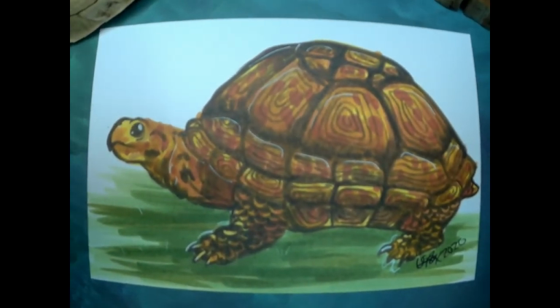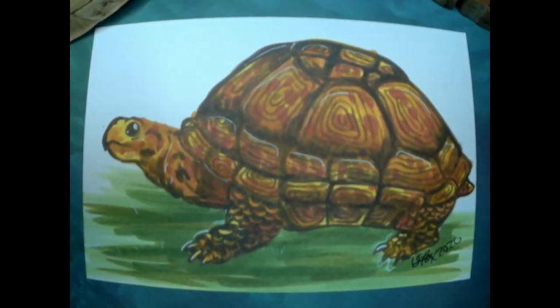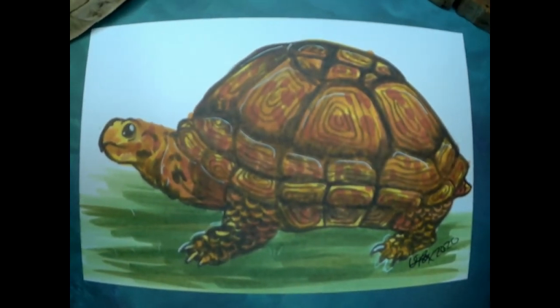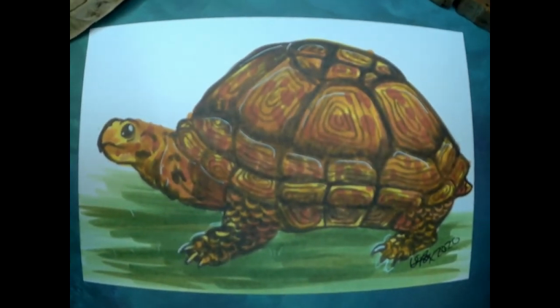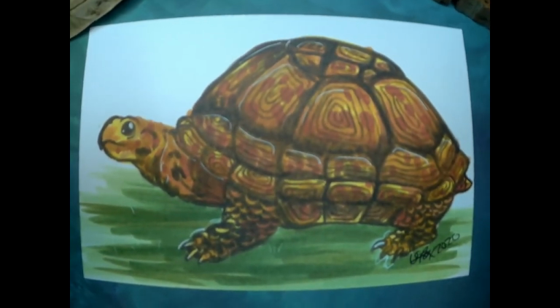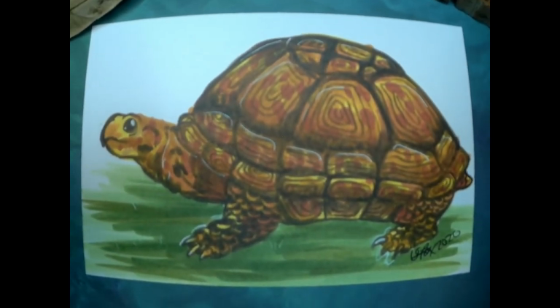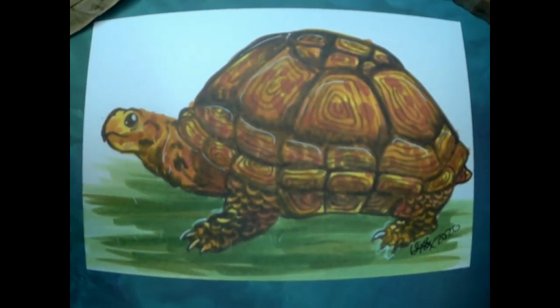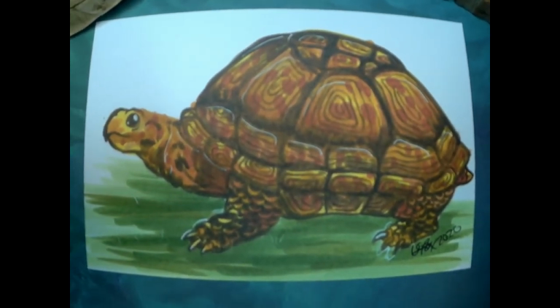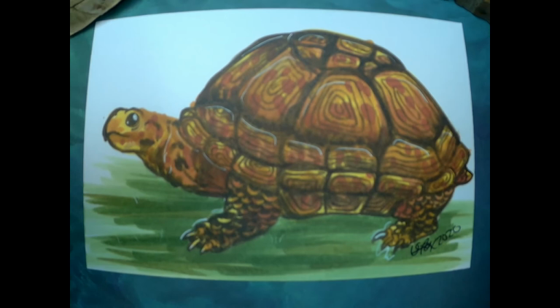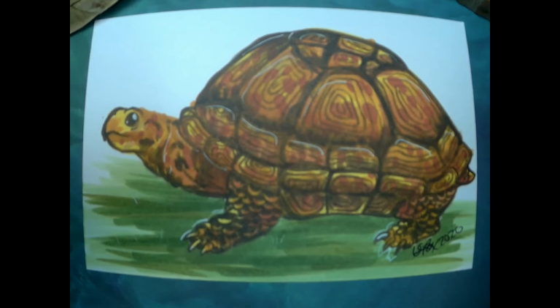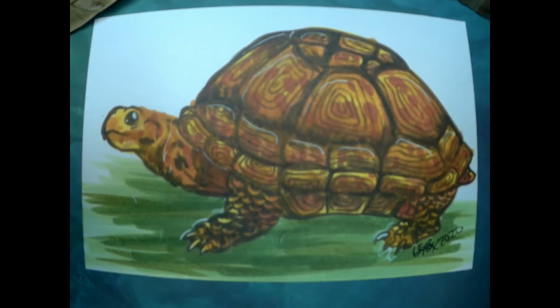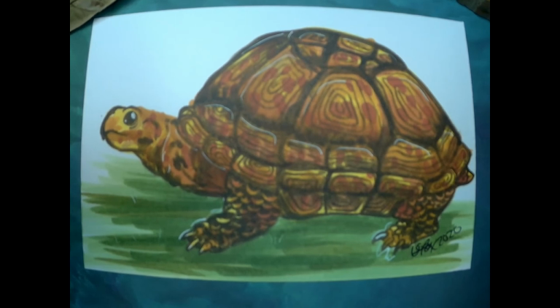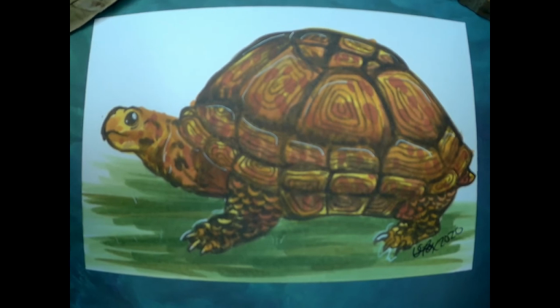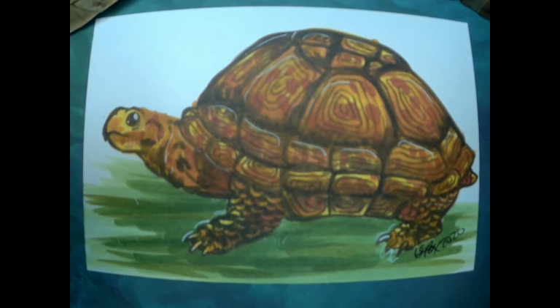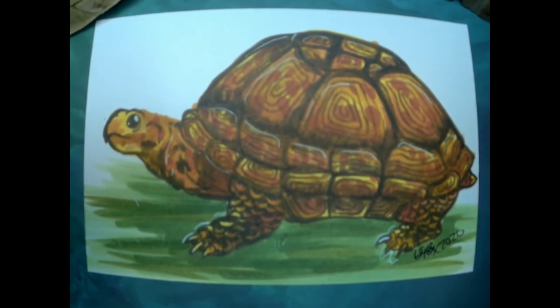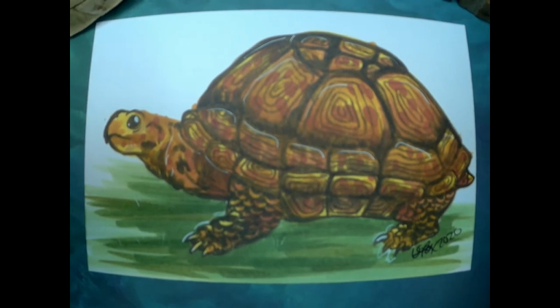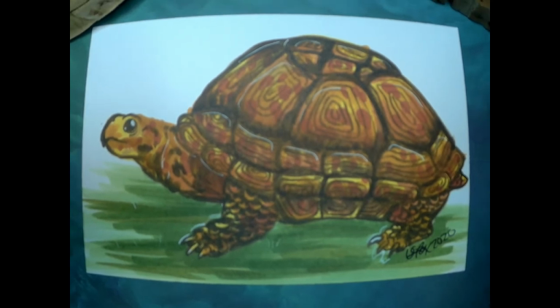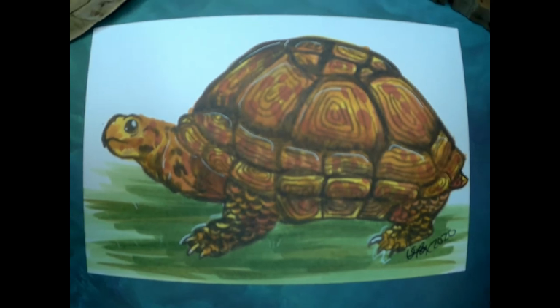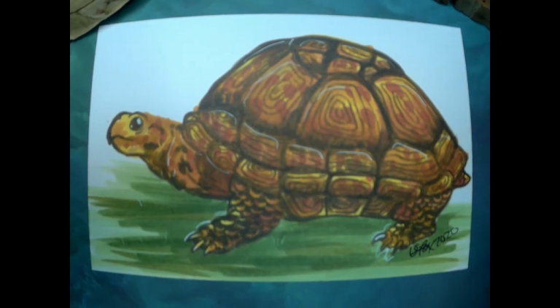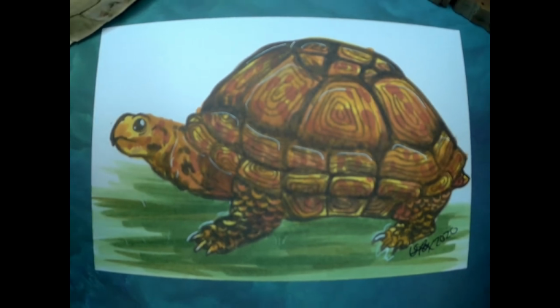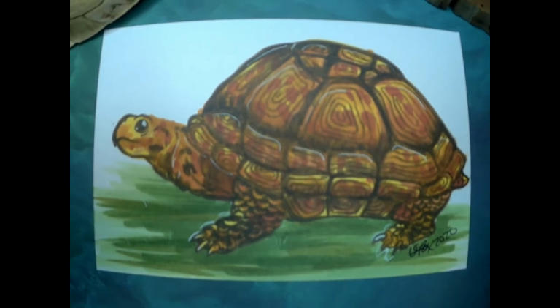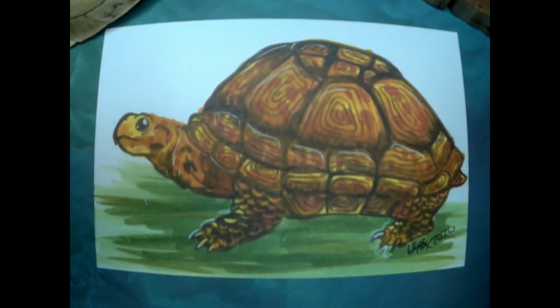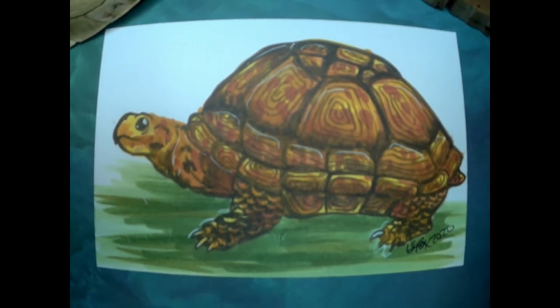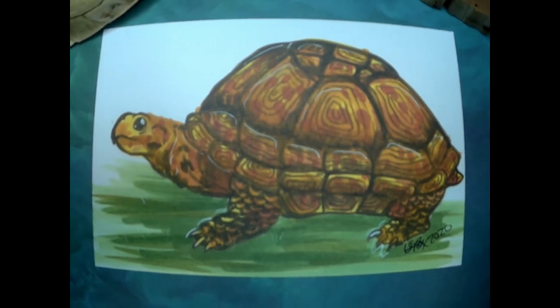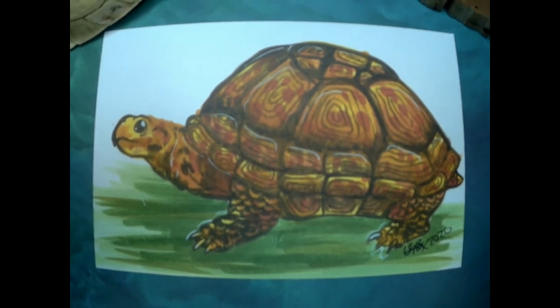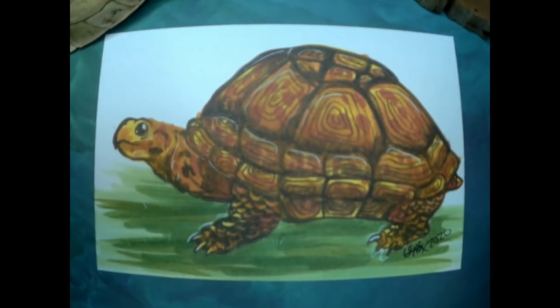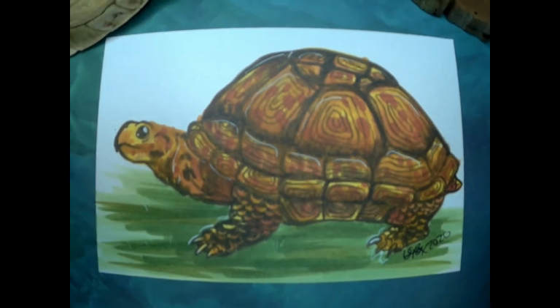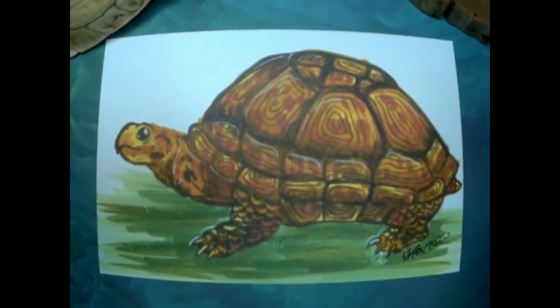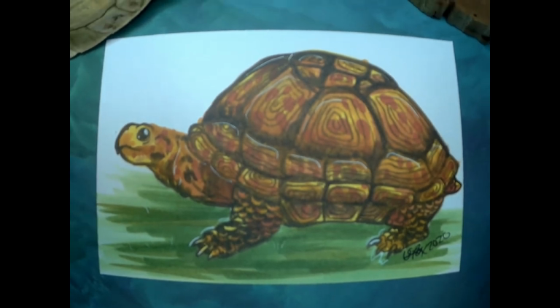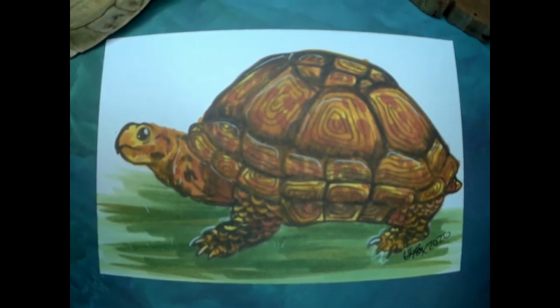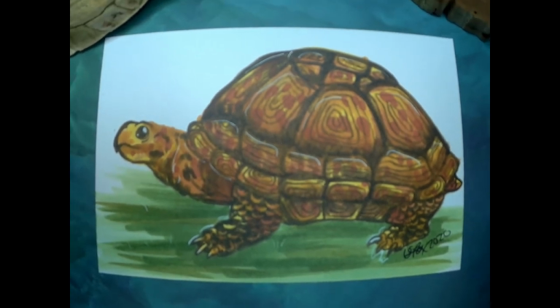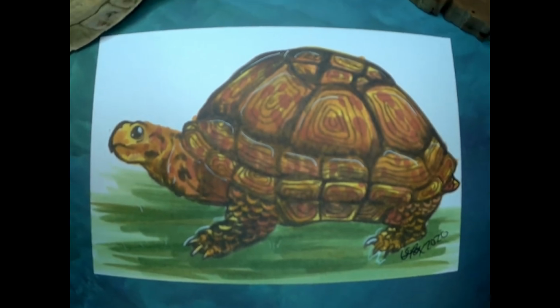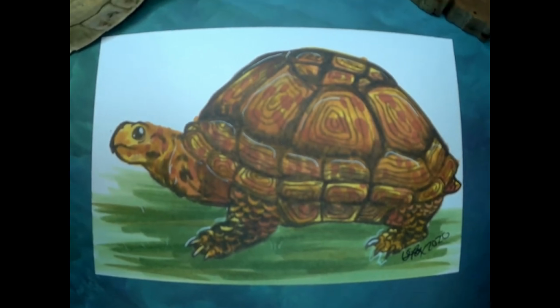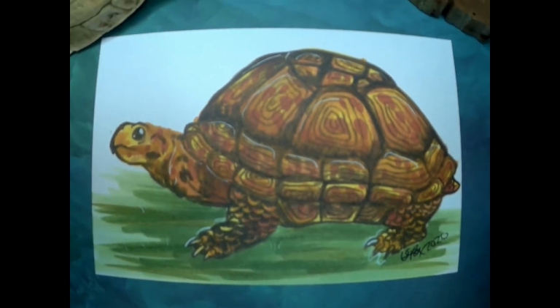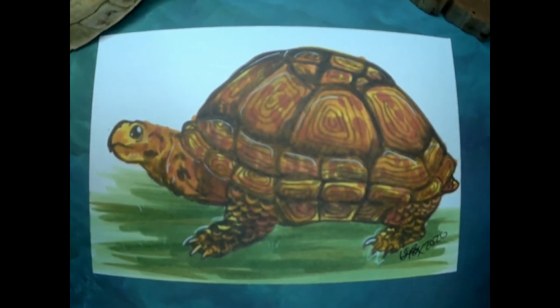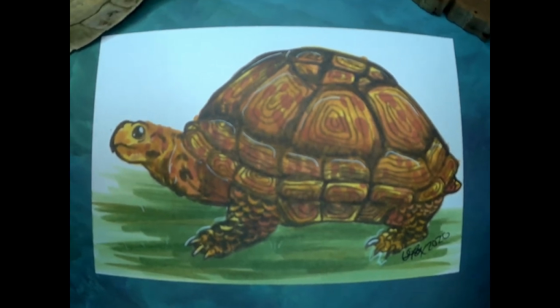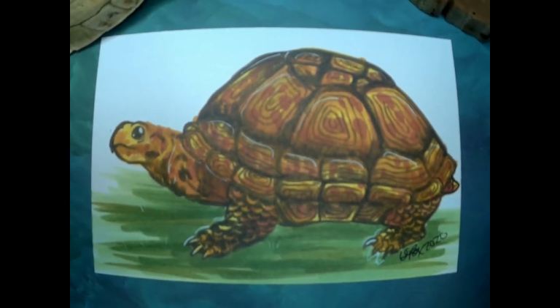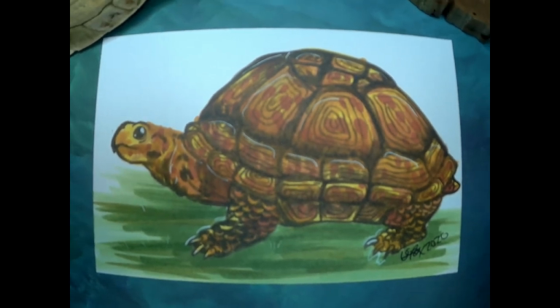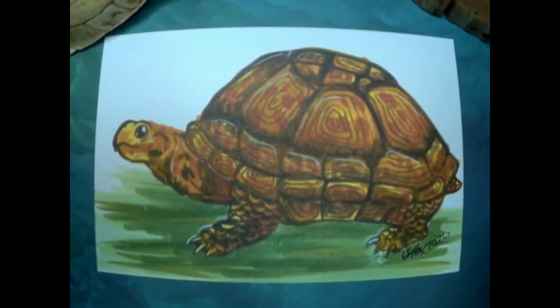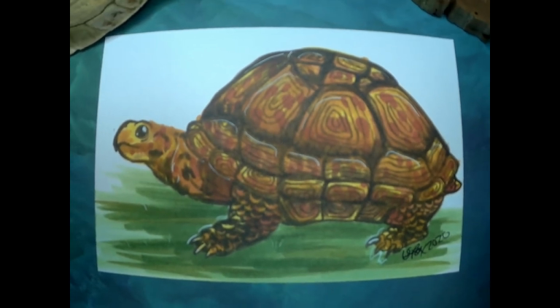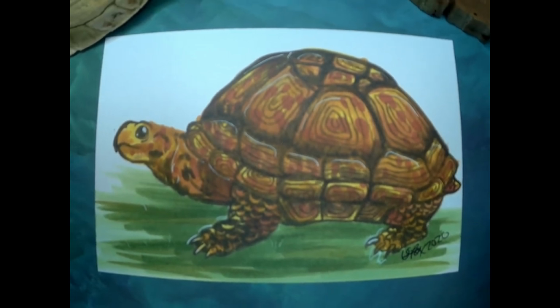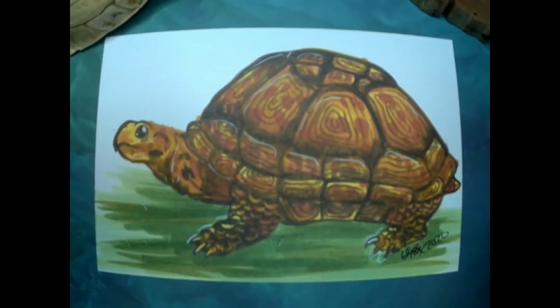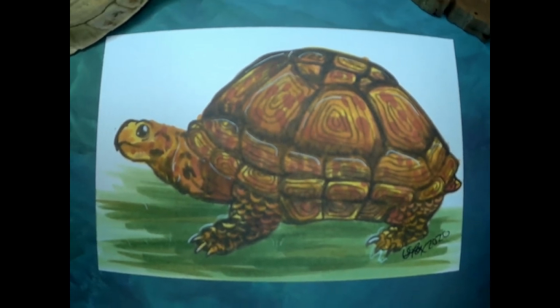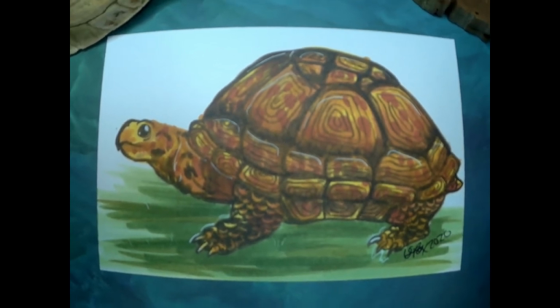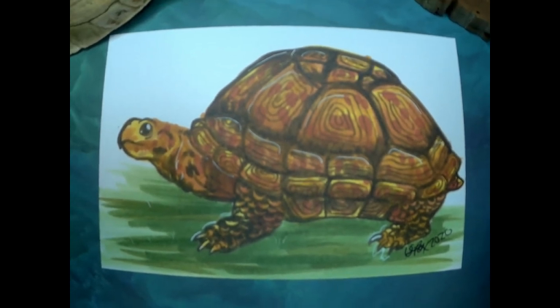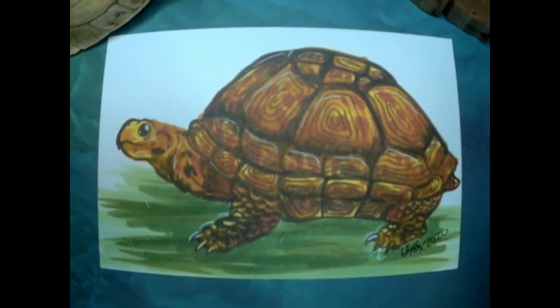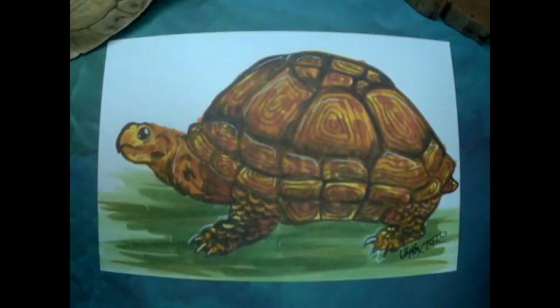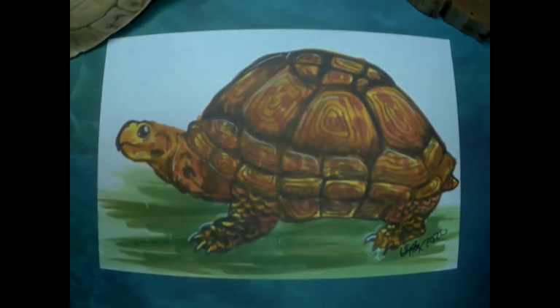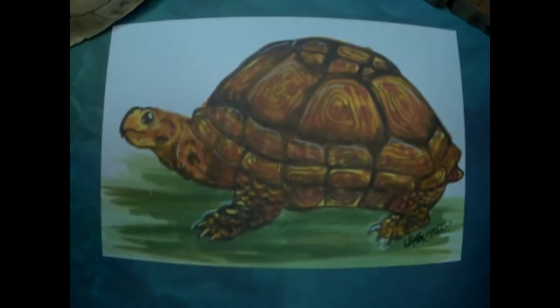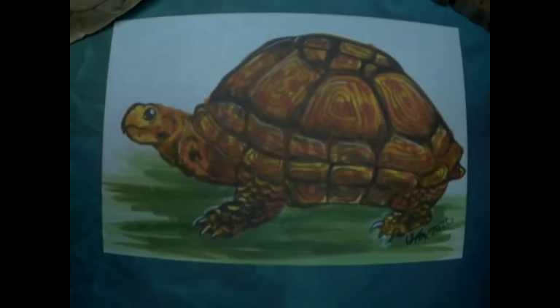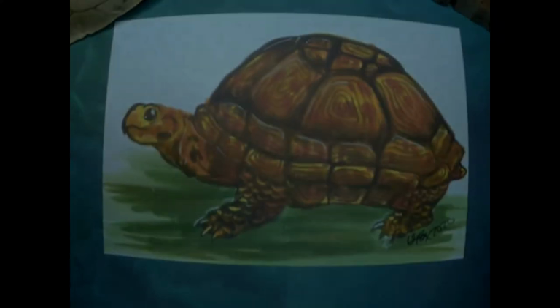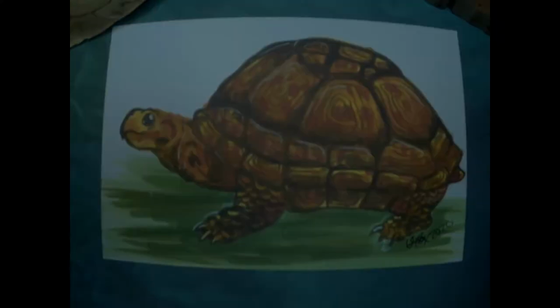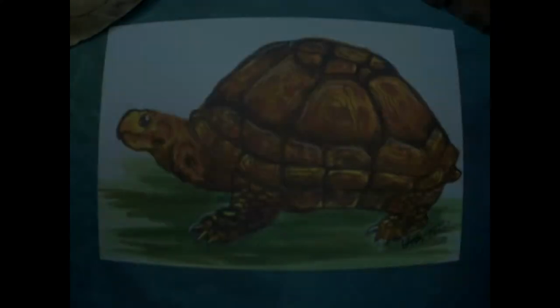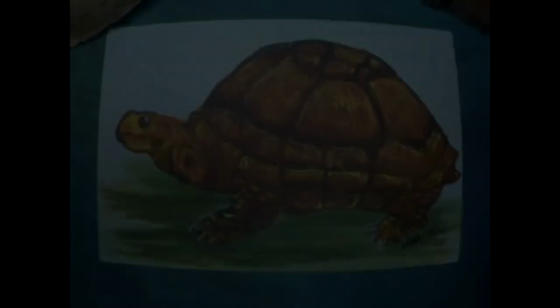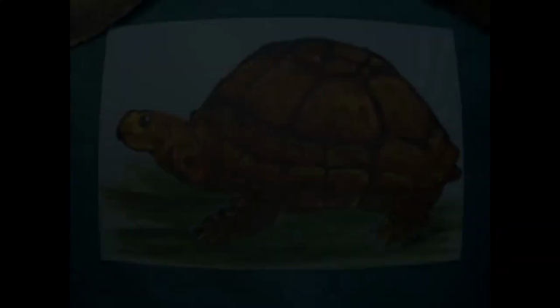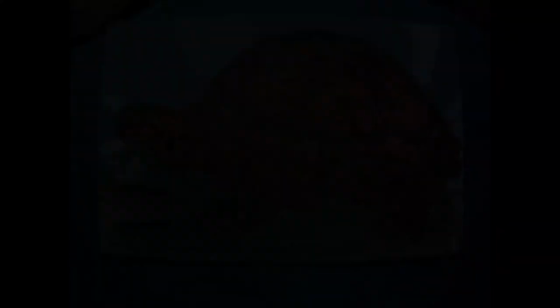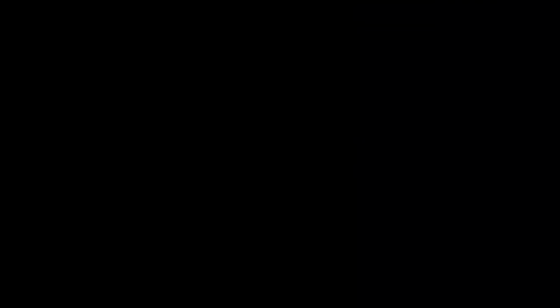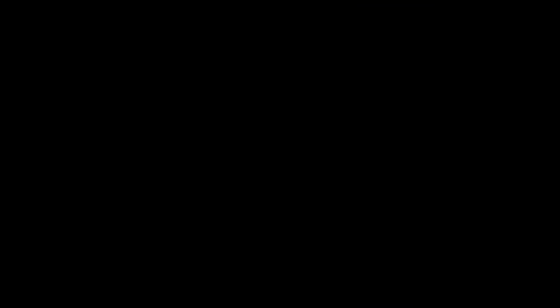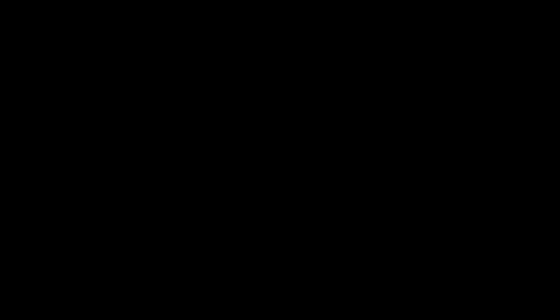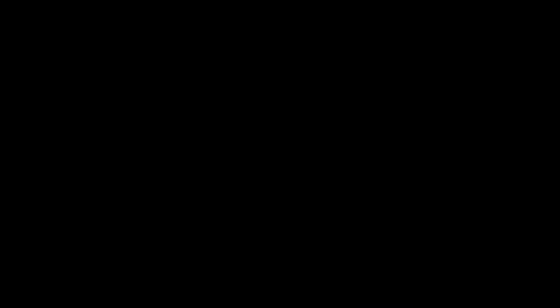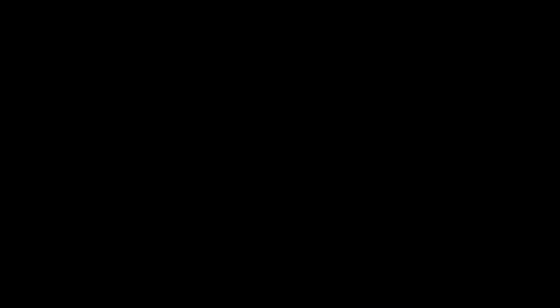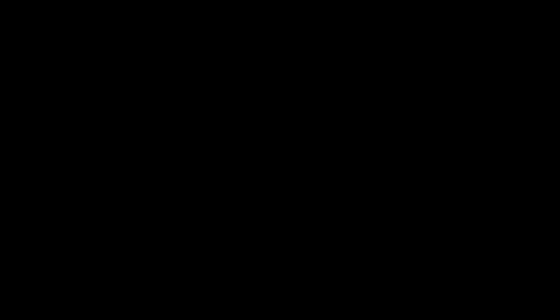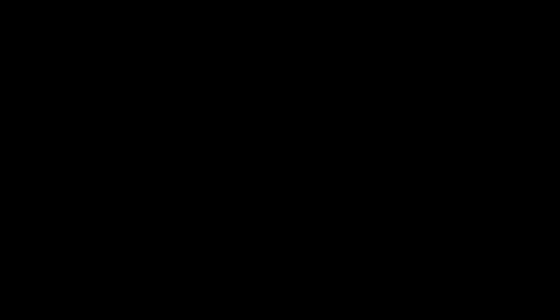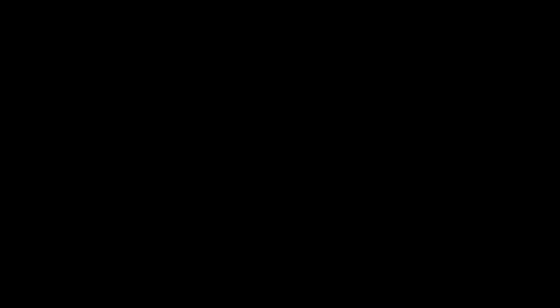And here we have the final piece of the Eastern box turtle. Thank you guys for tuning in.